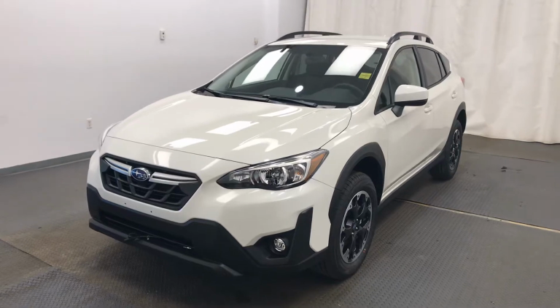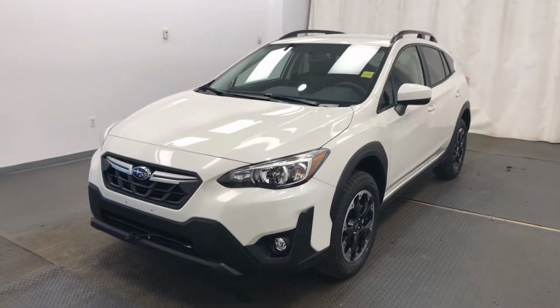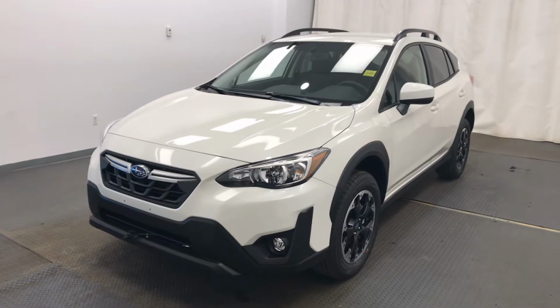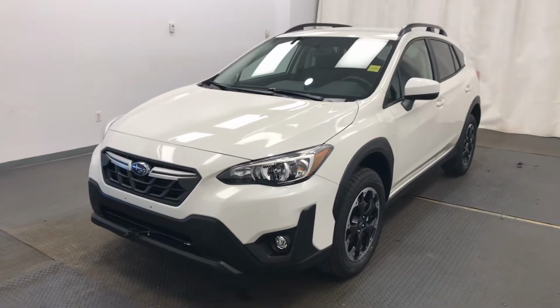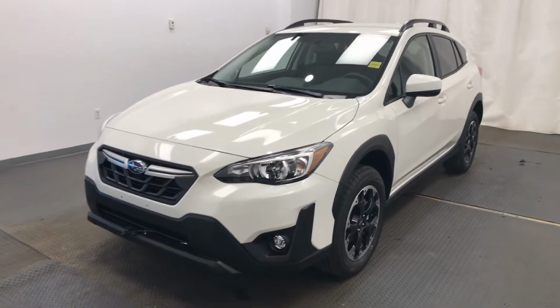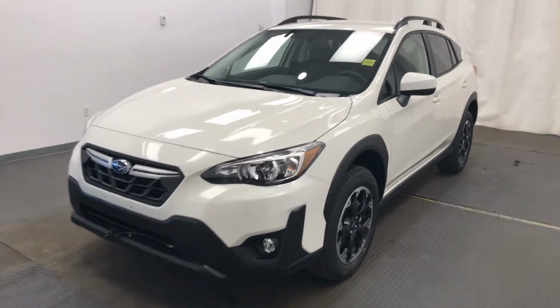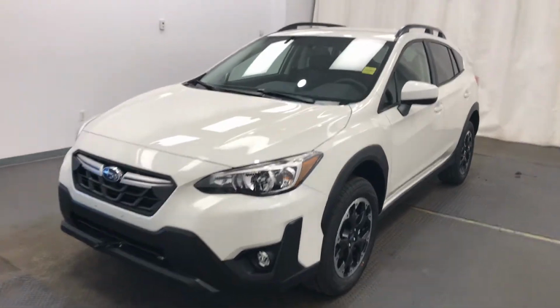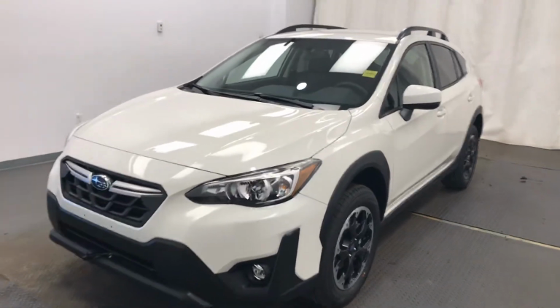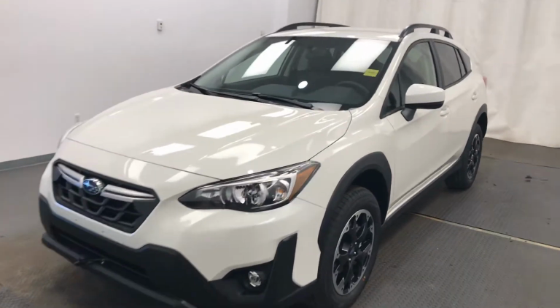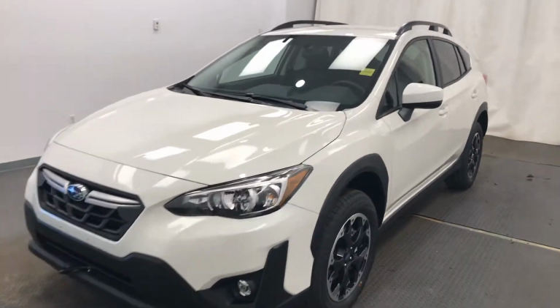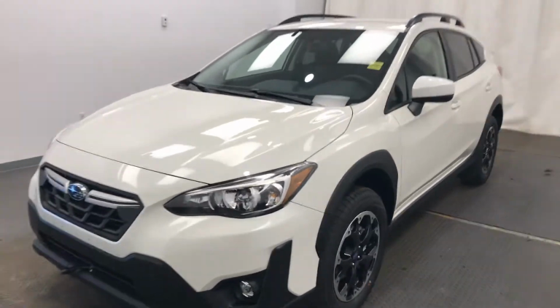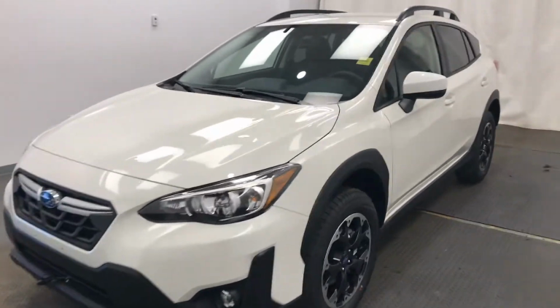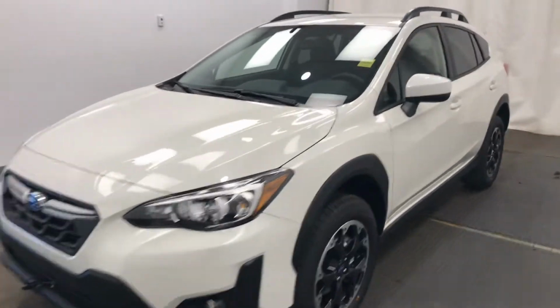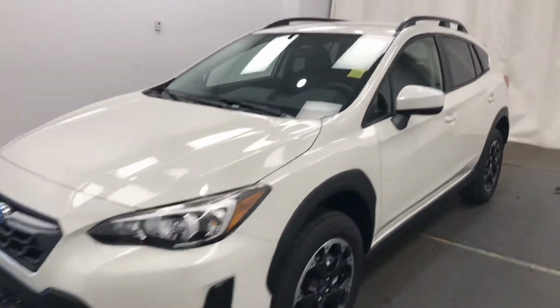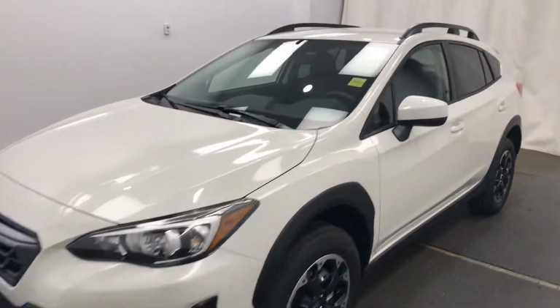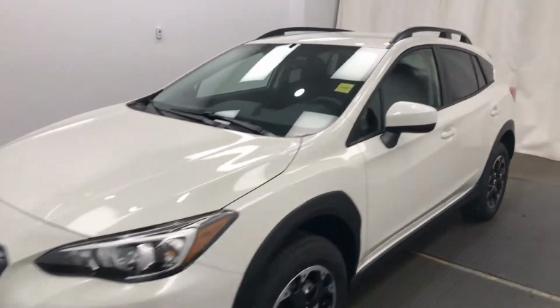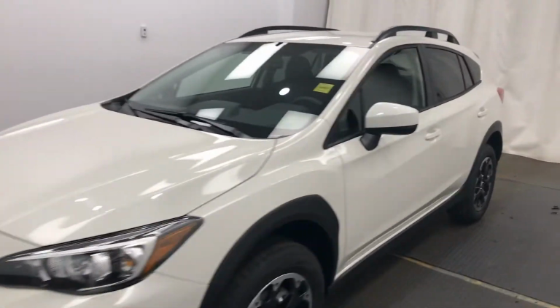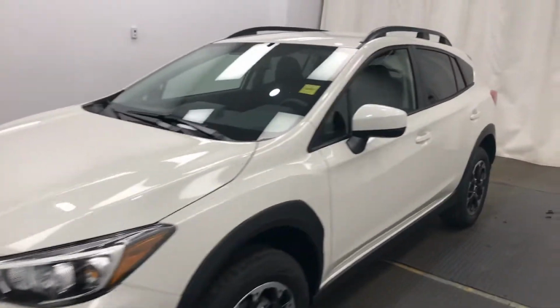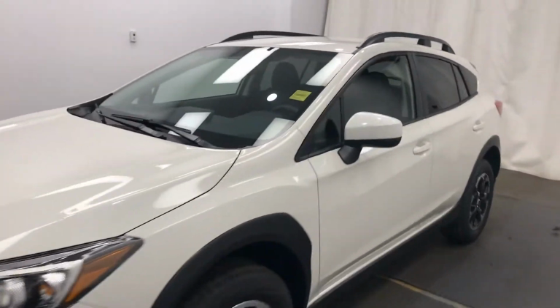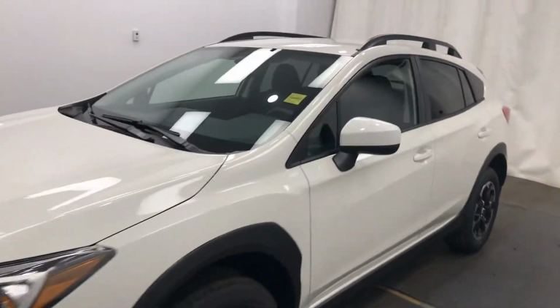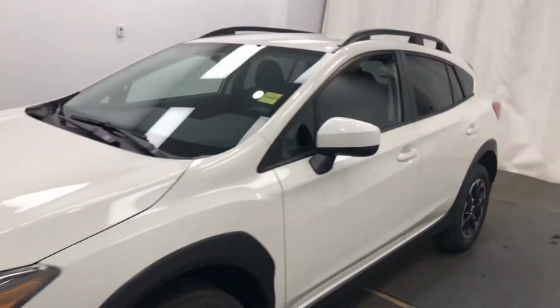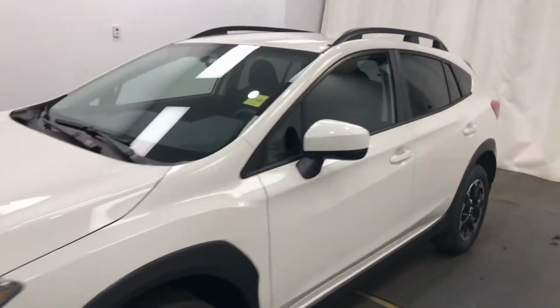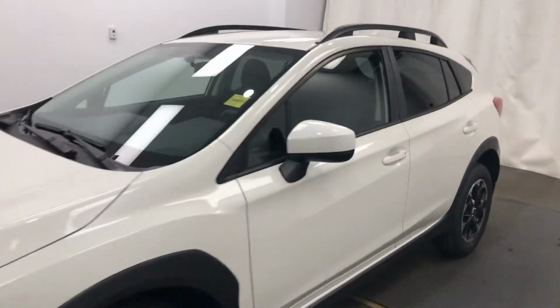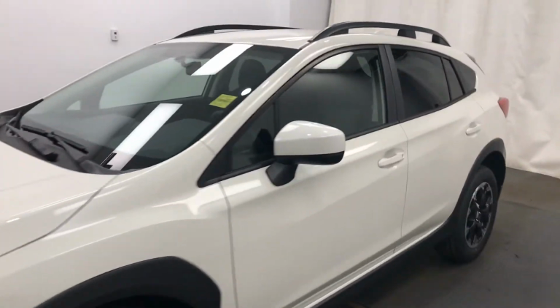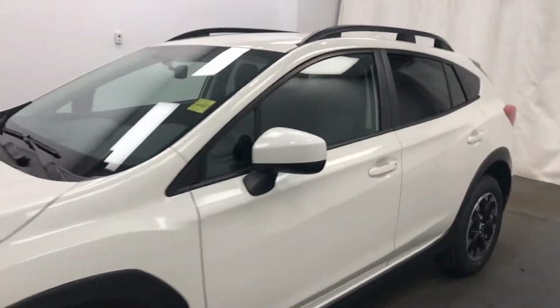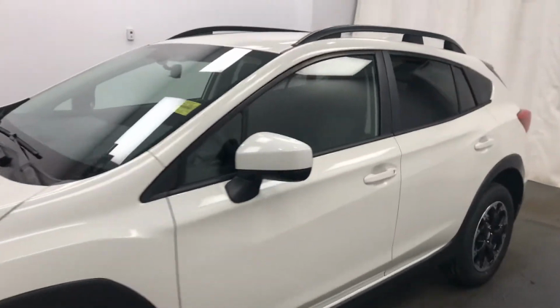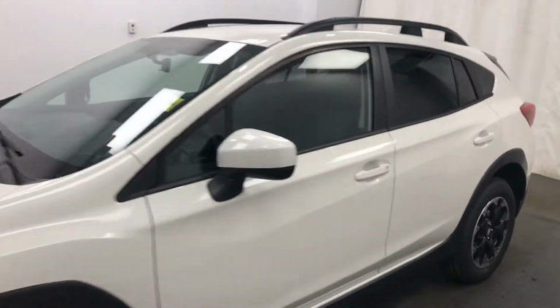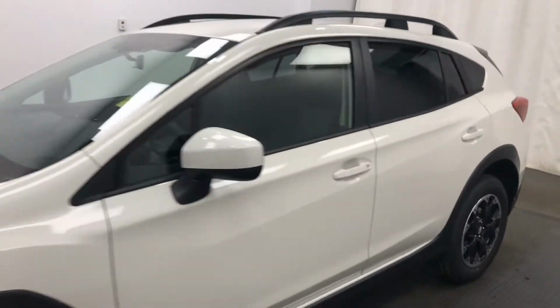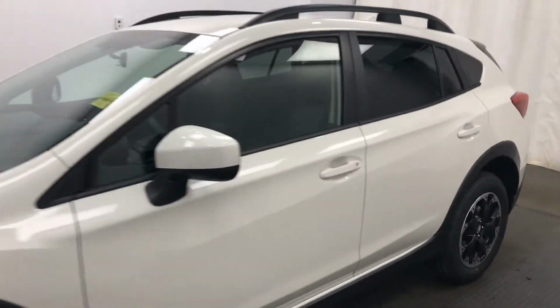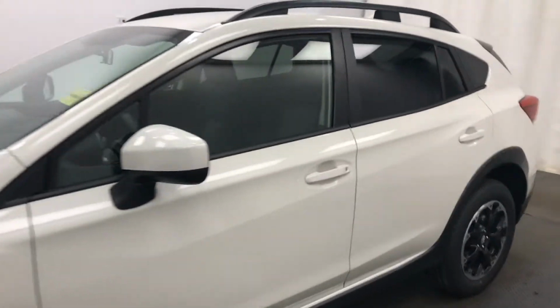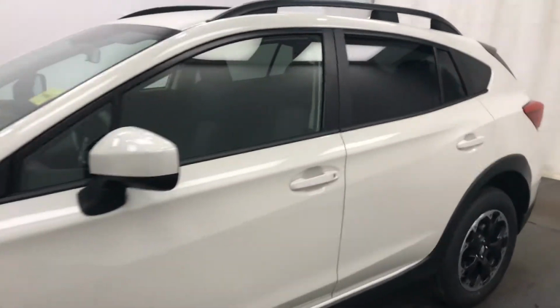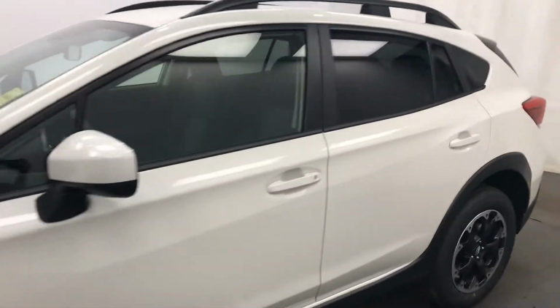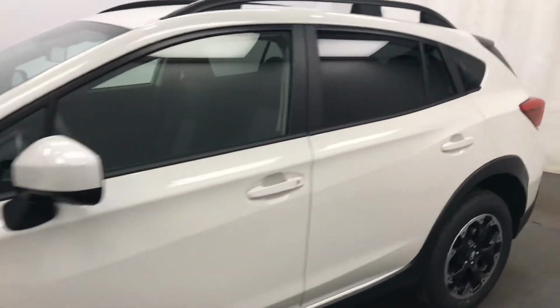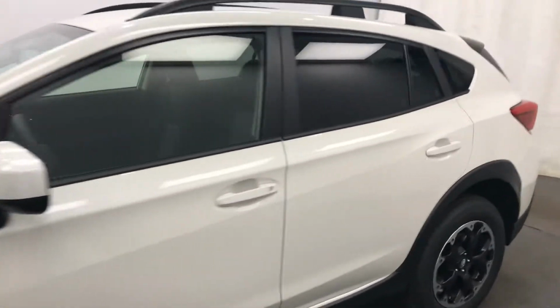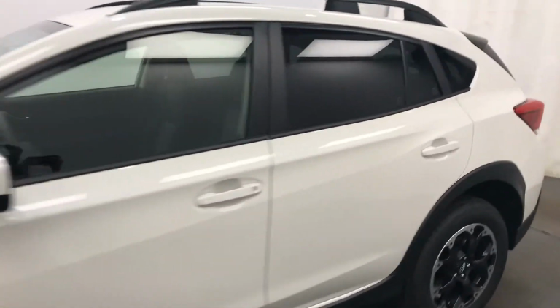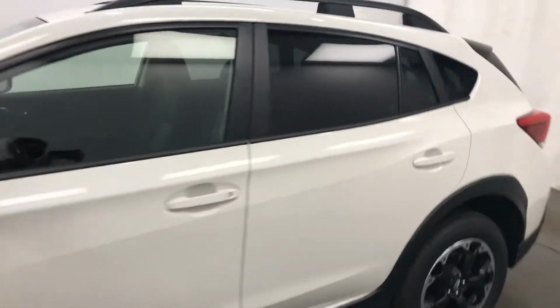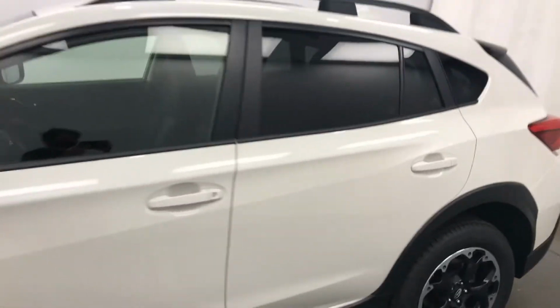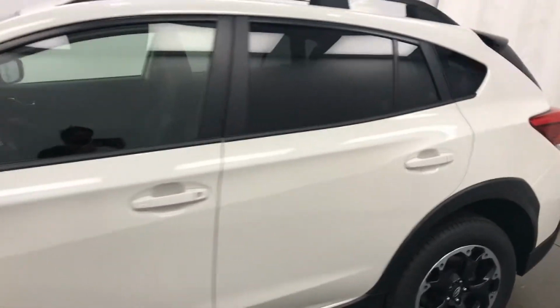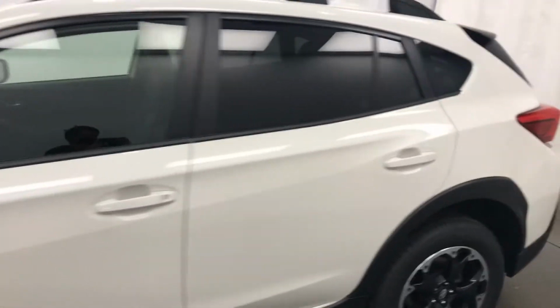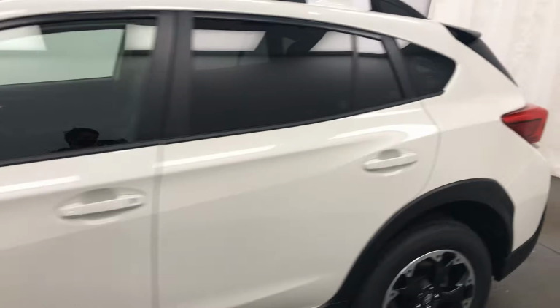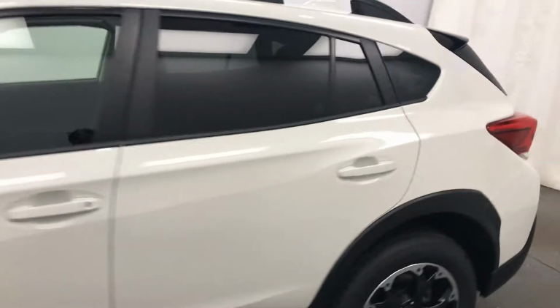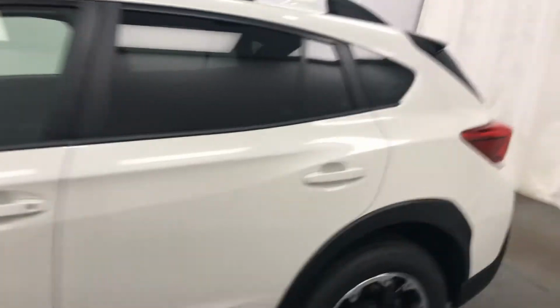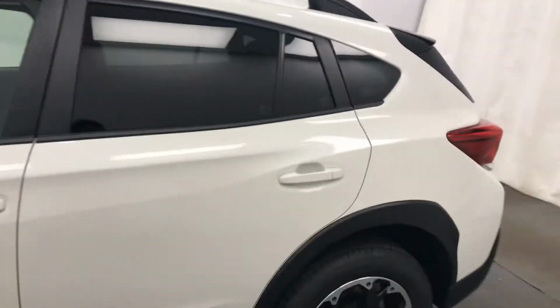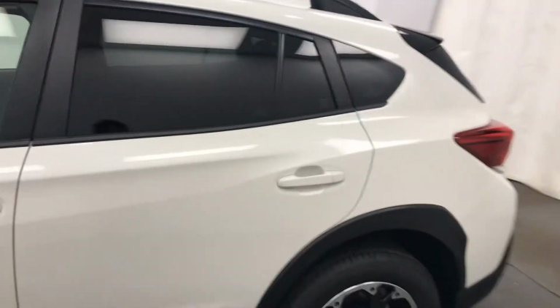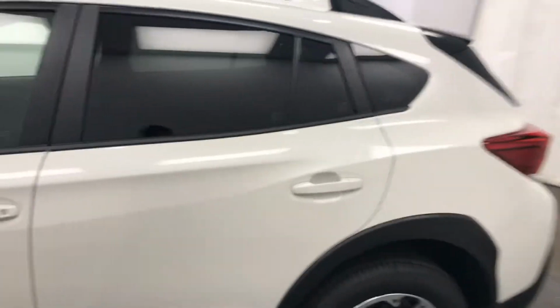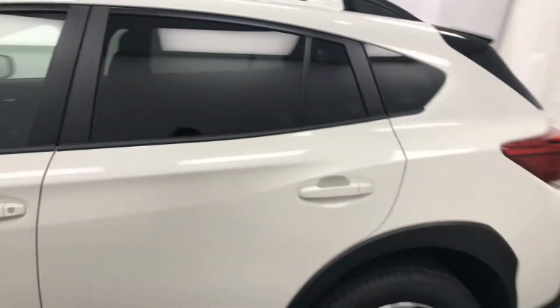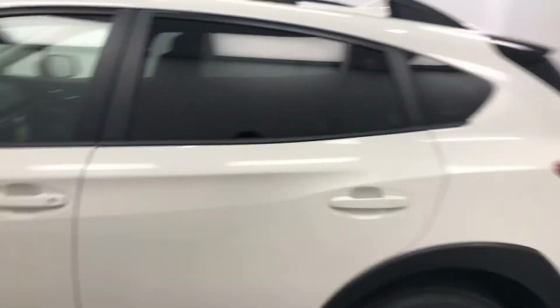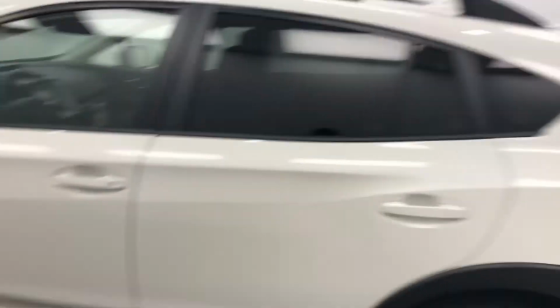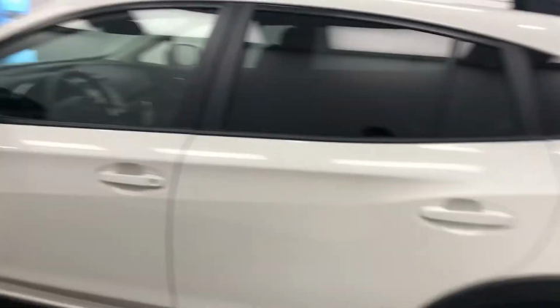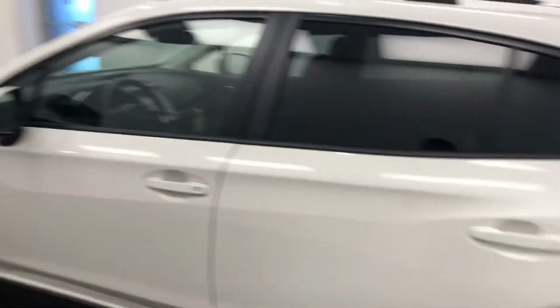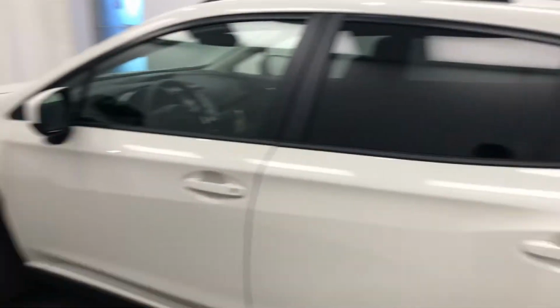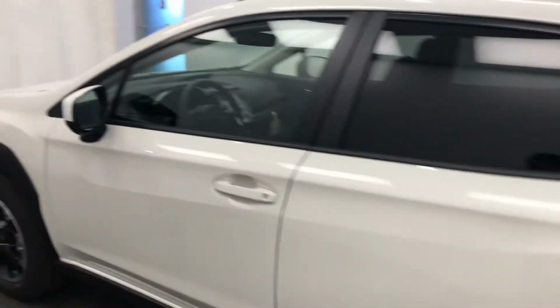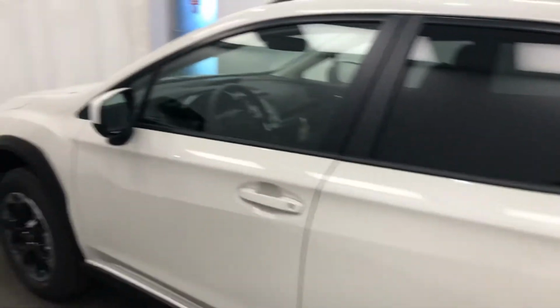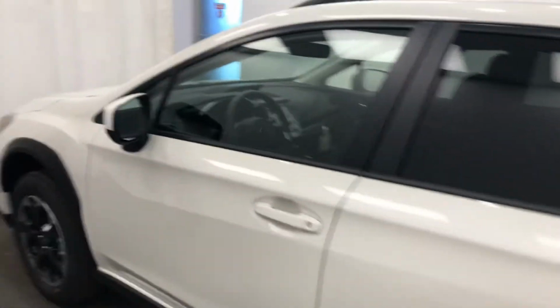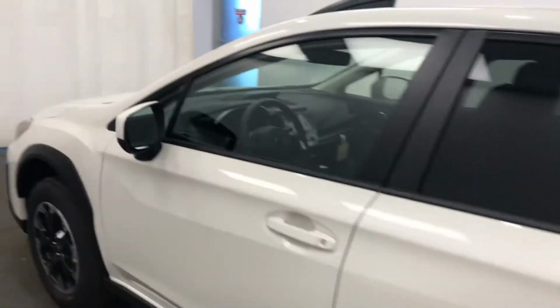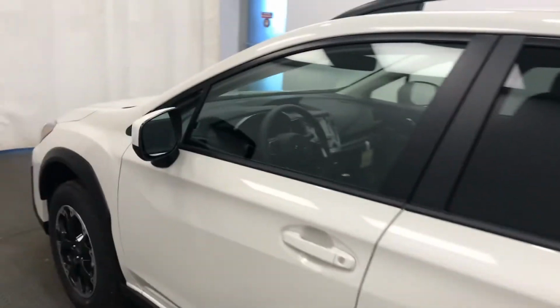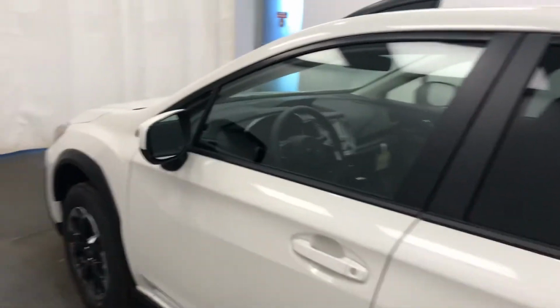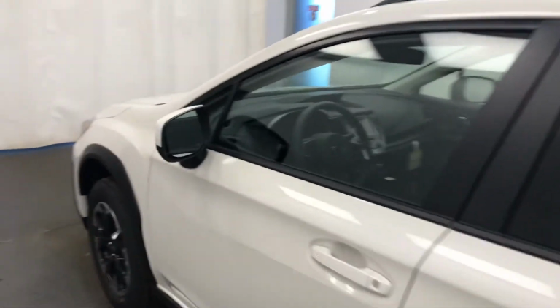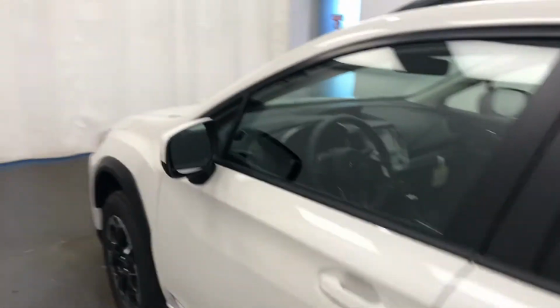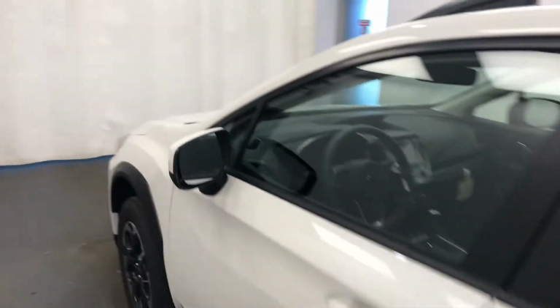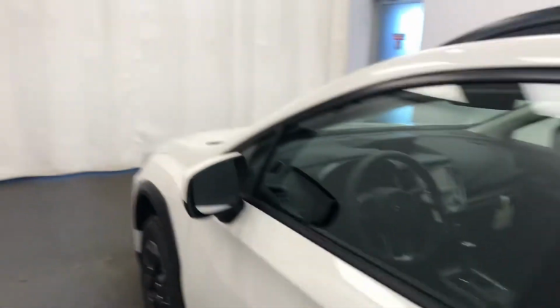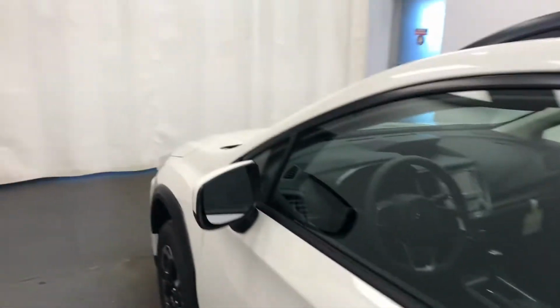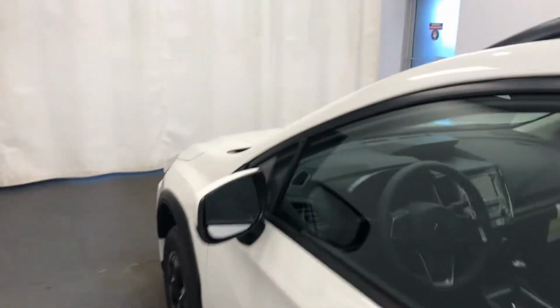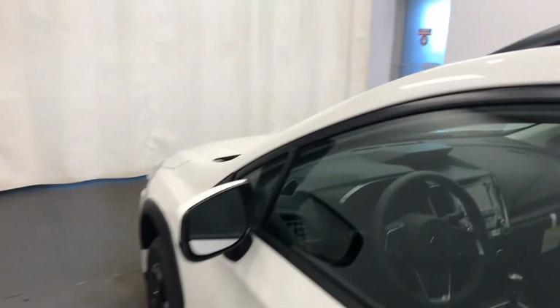We're viewing stock number 228387 on a 2021 Subaru Crosstrek at Subaru of Lethbridge. Our exterior color is crystal white.